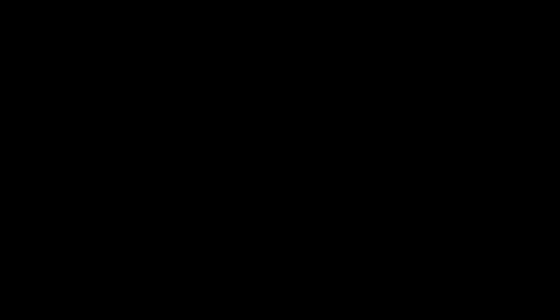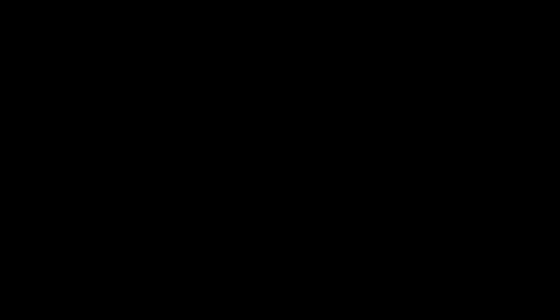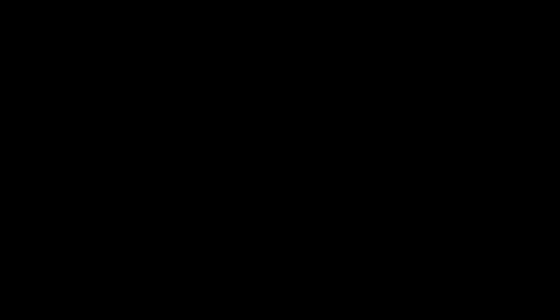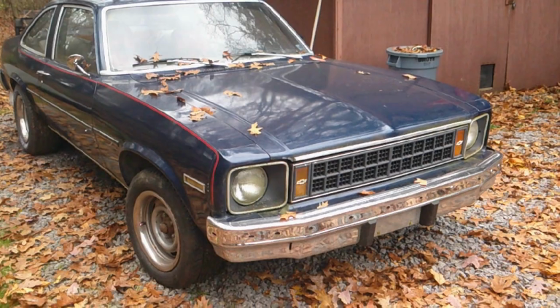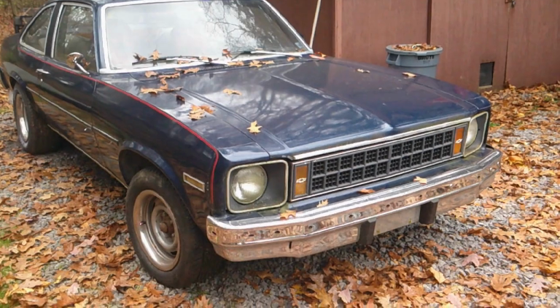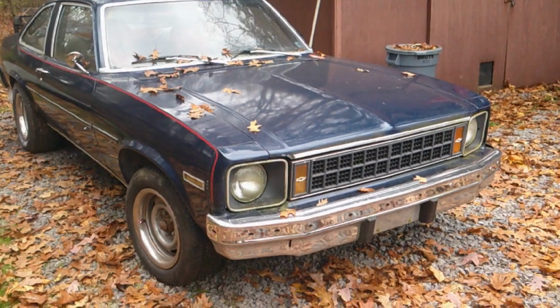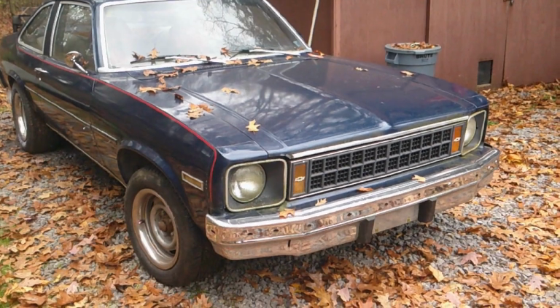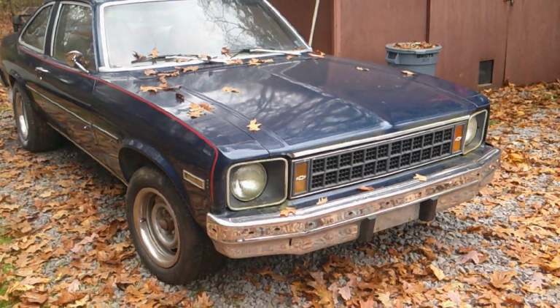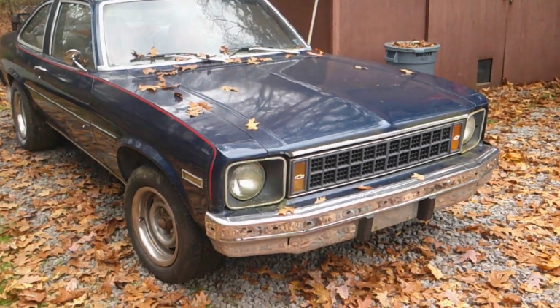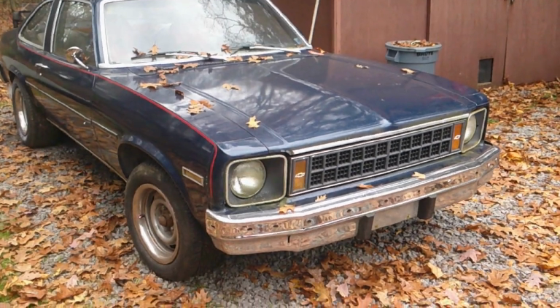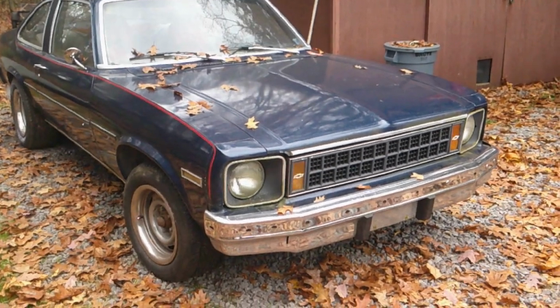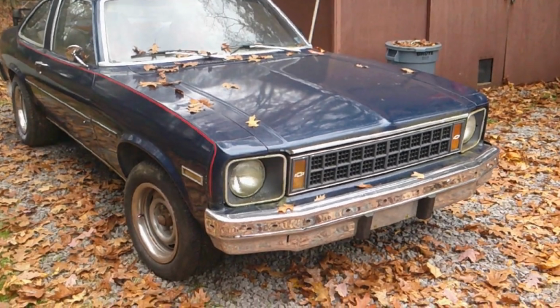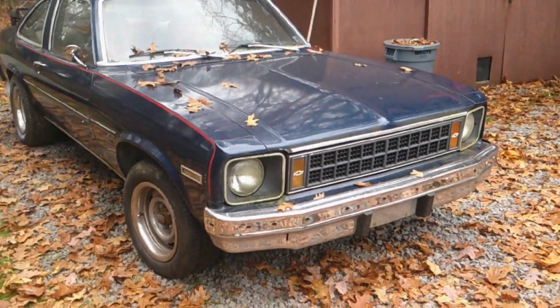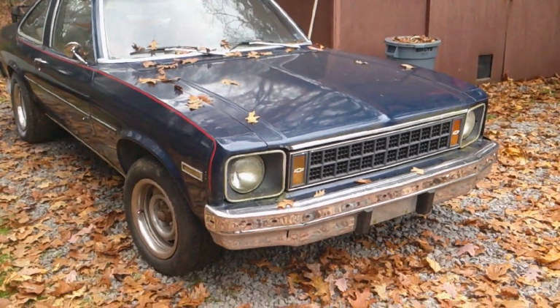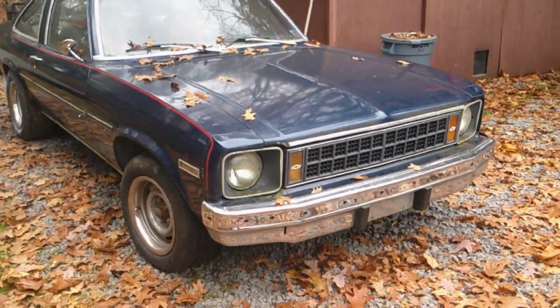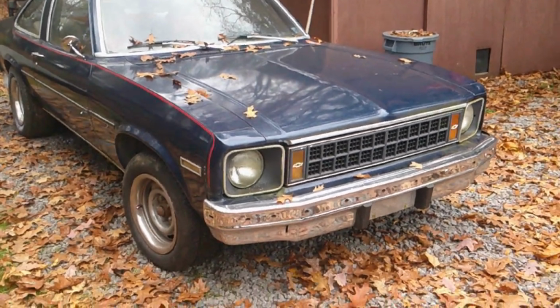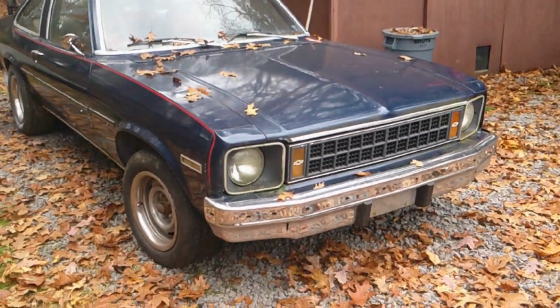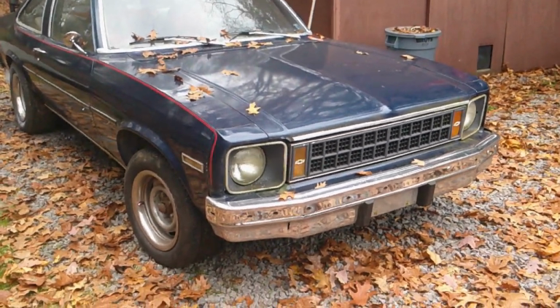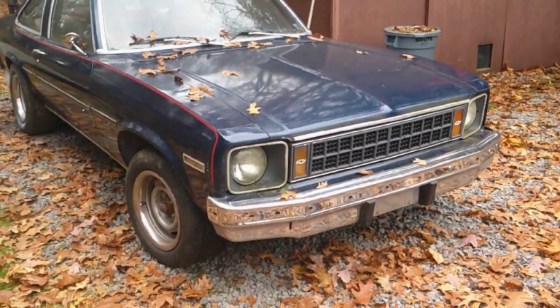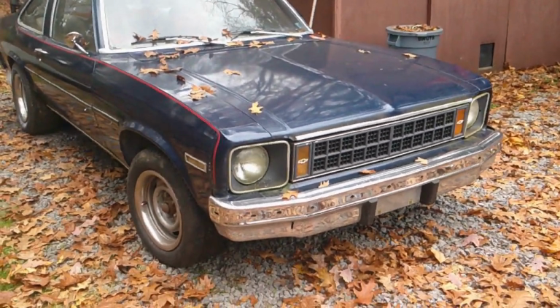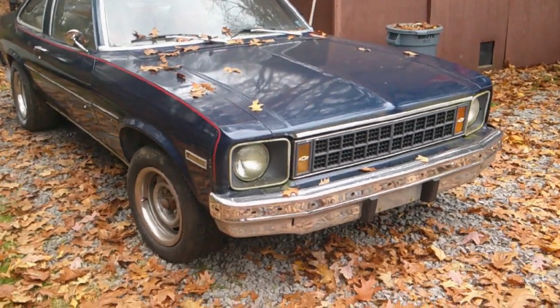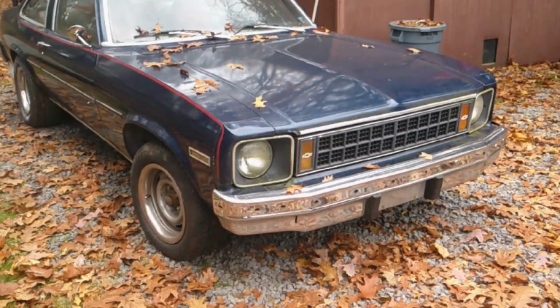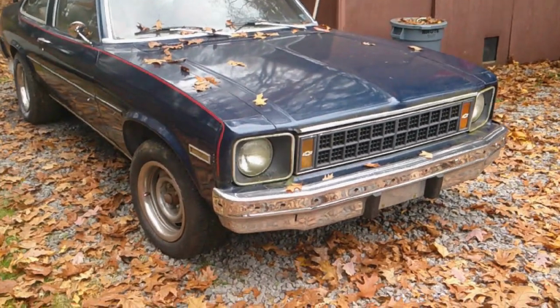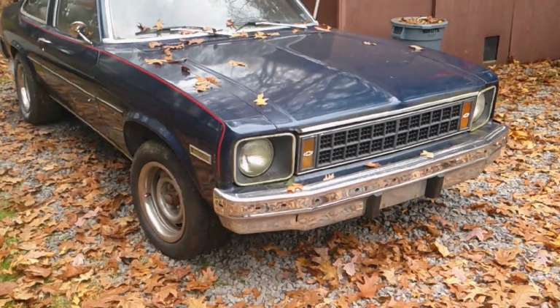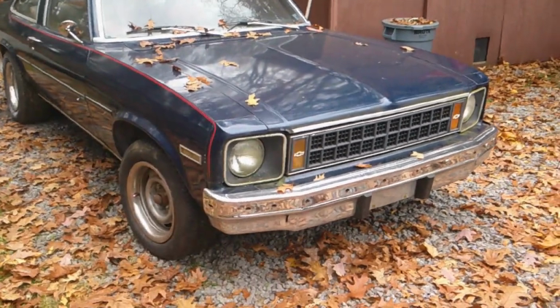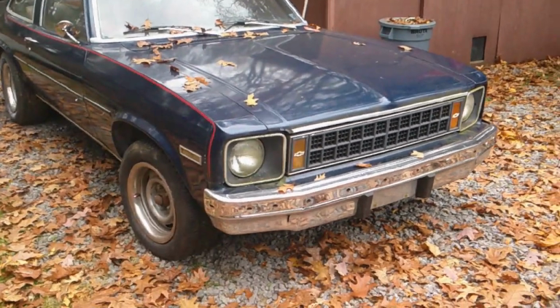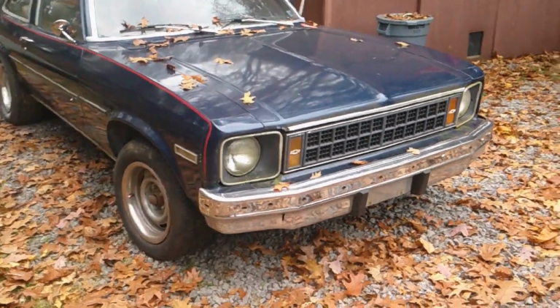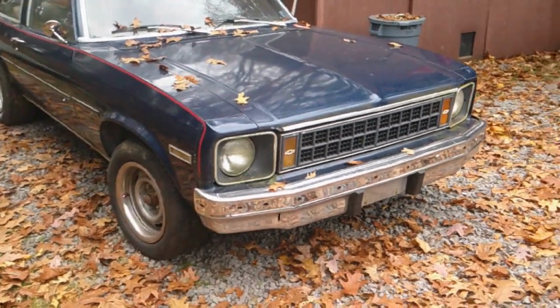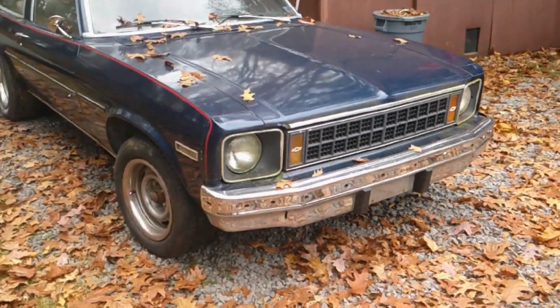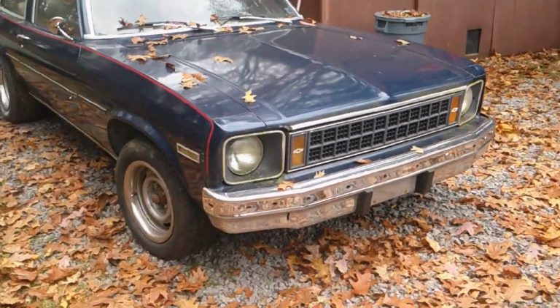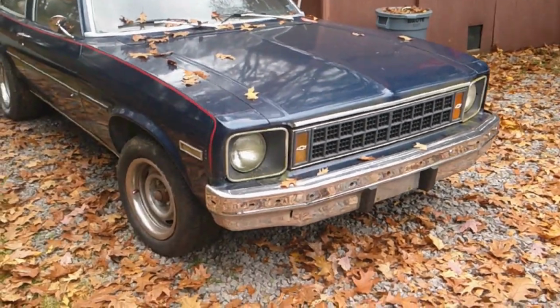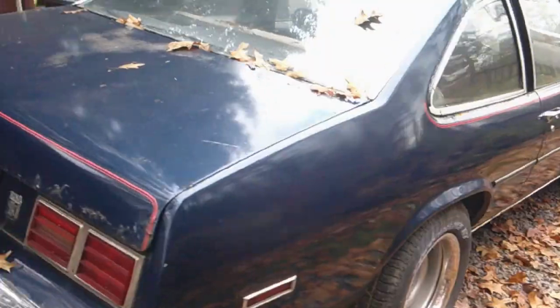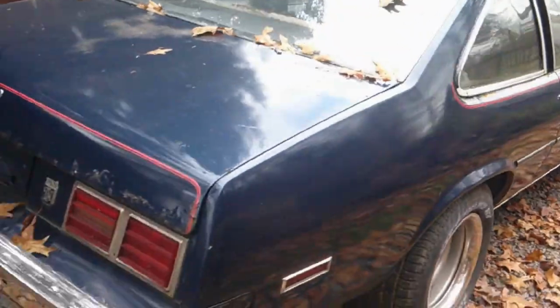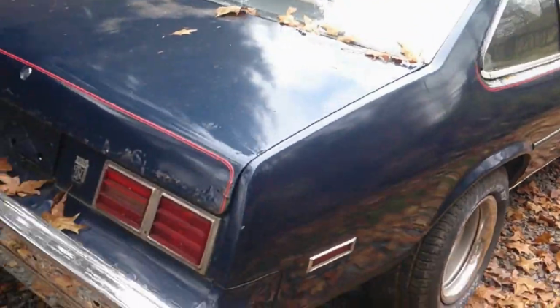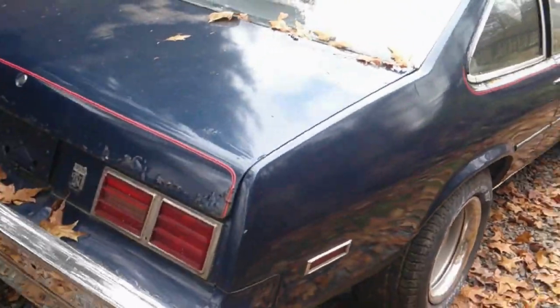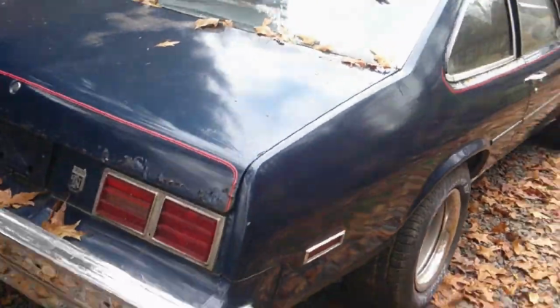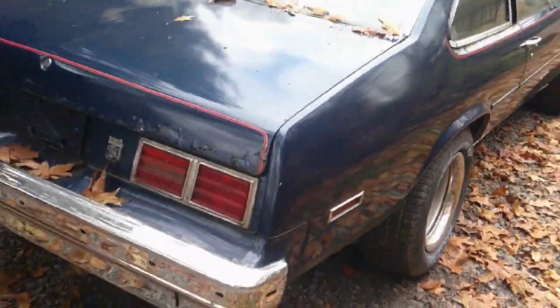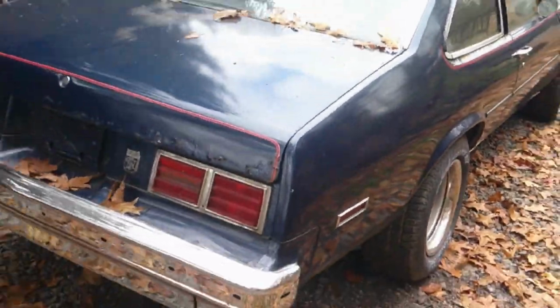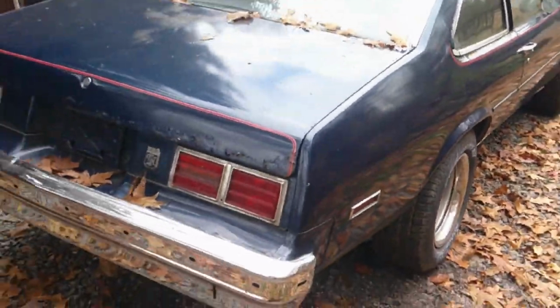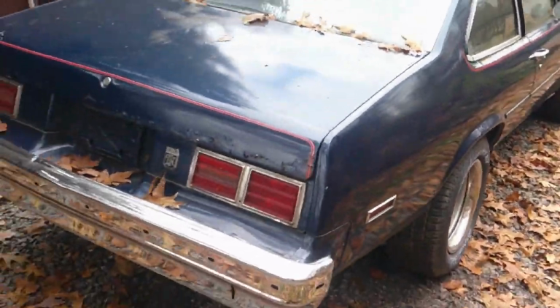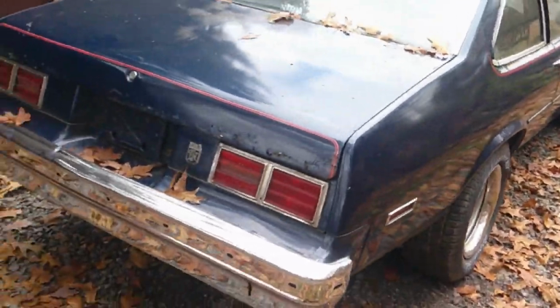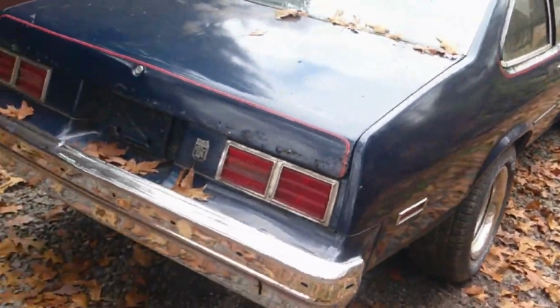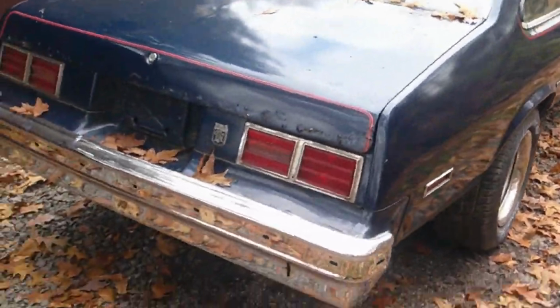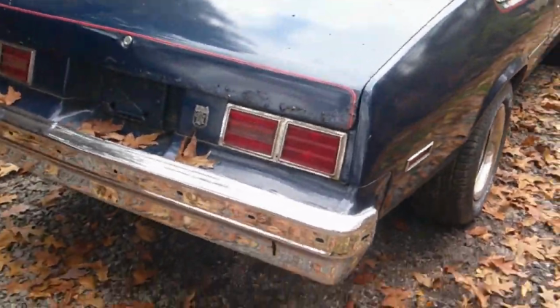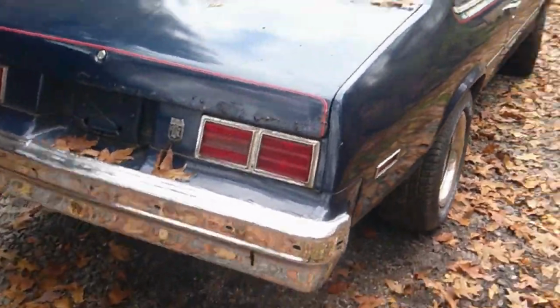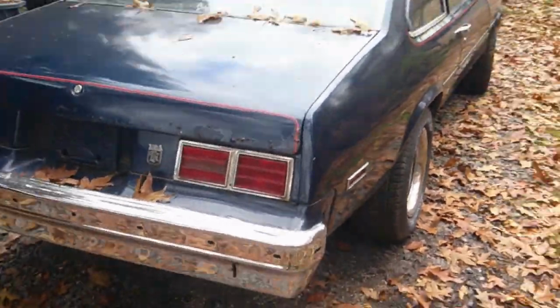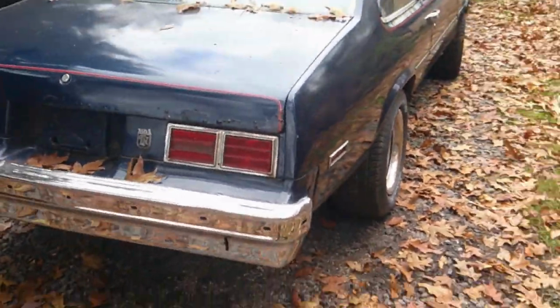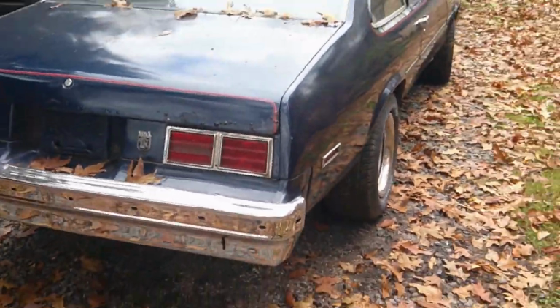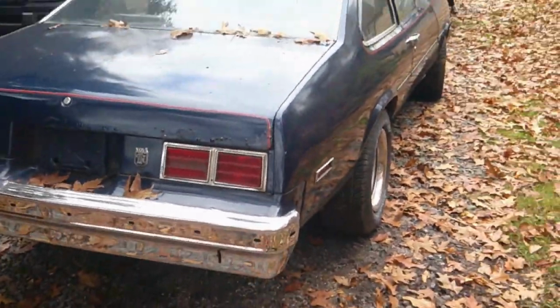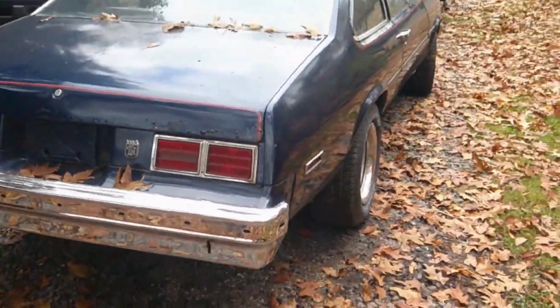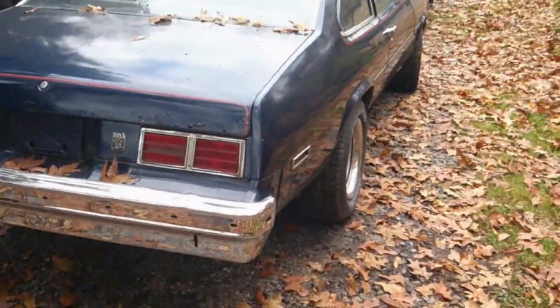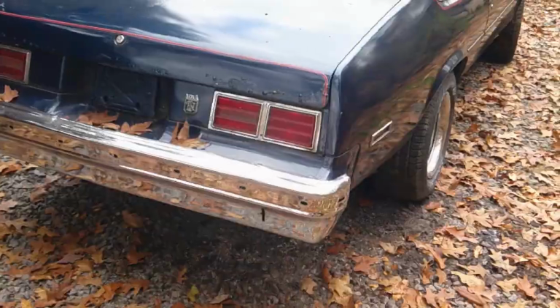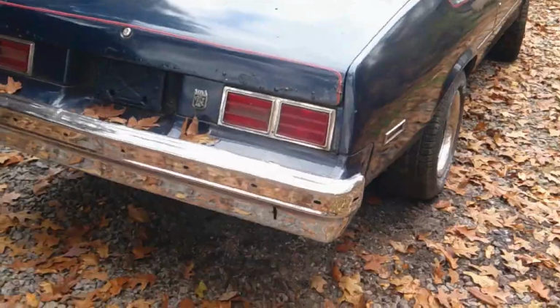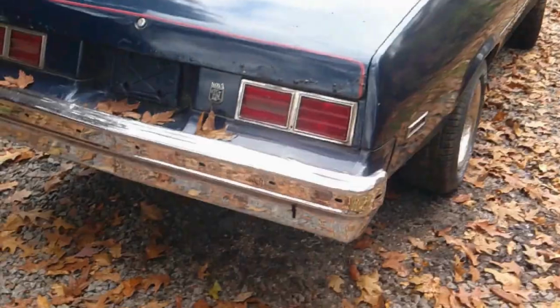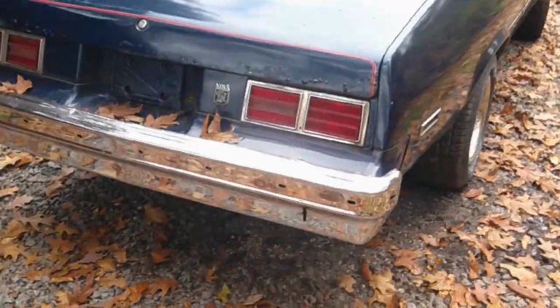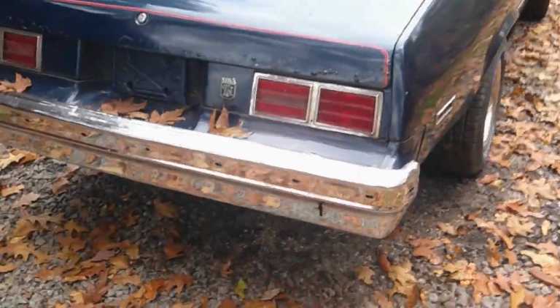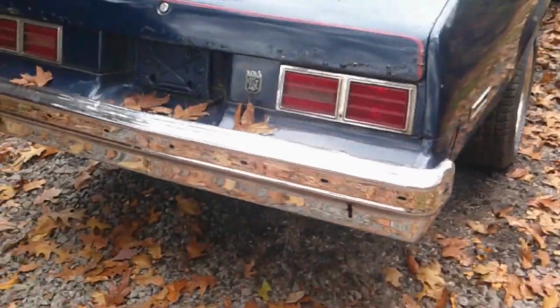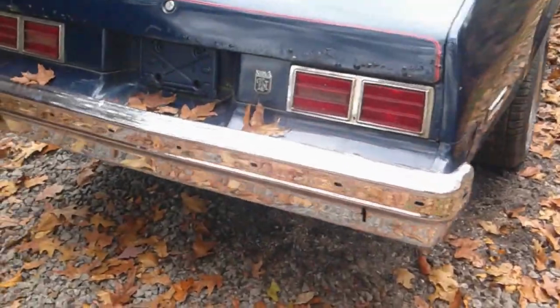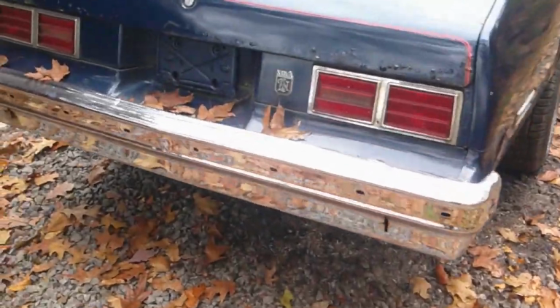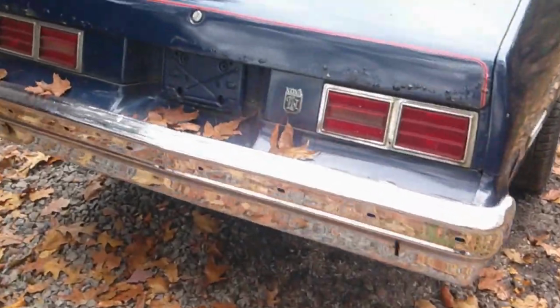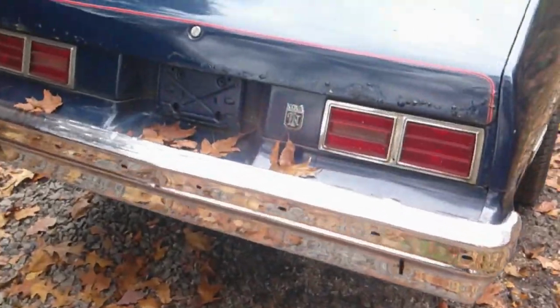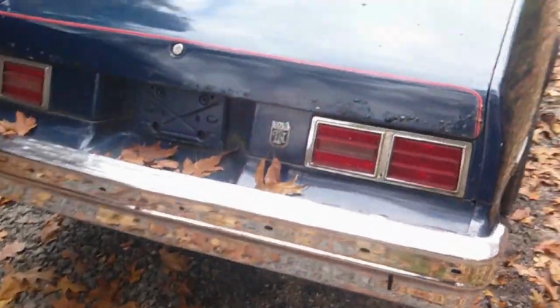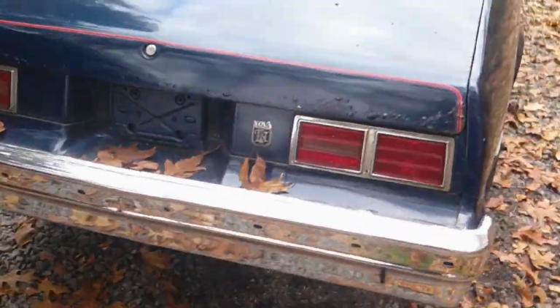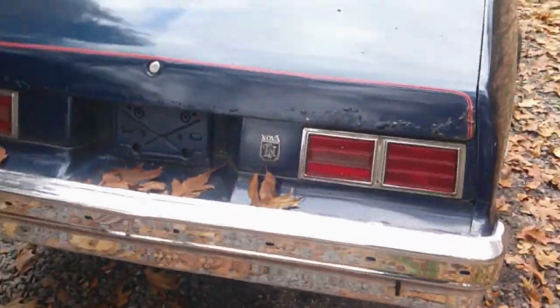Hello people! Let's go ahead and get started on my 1975 Nova.